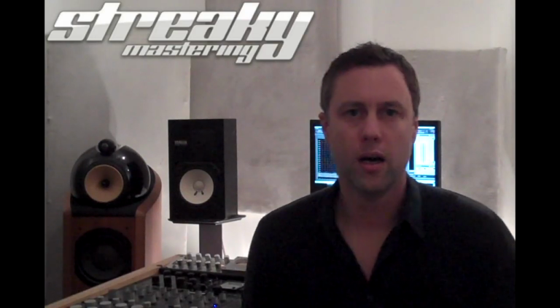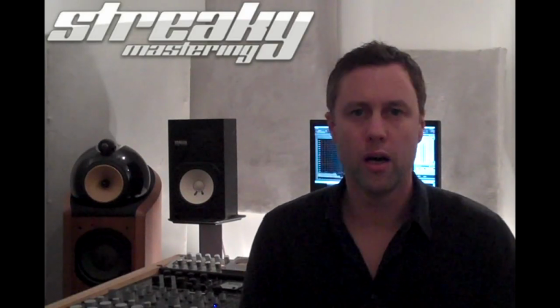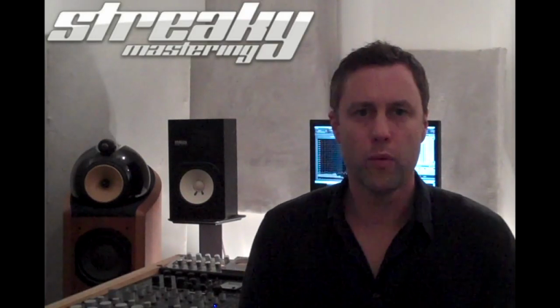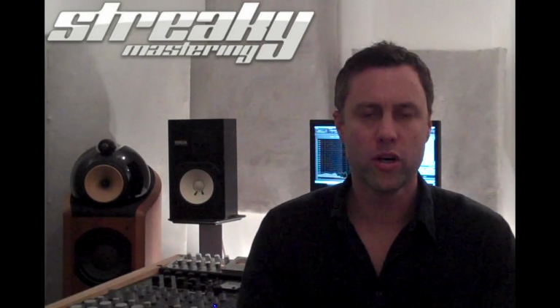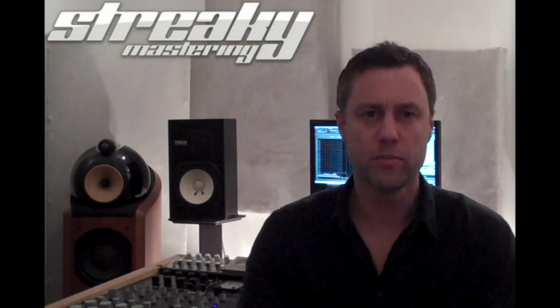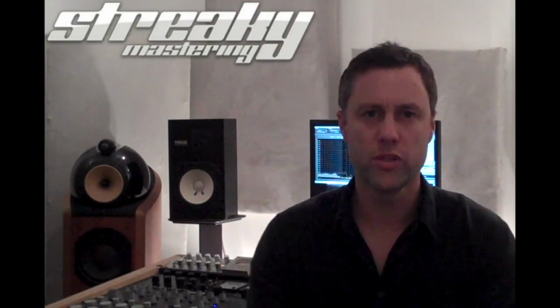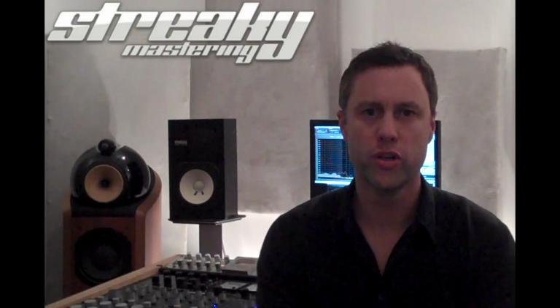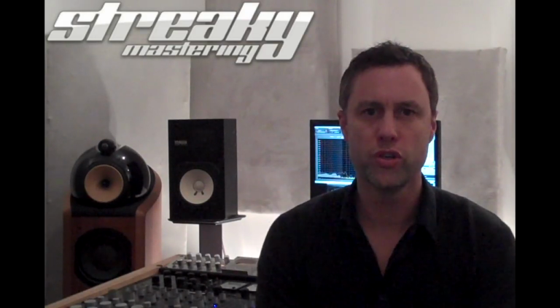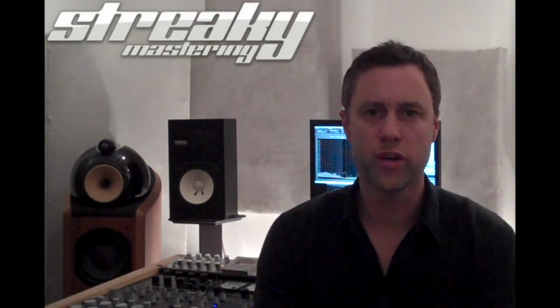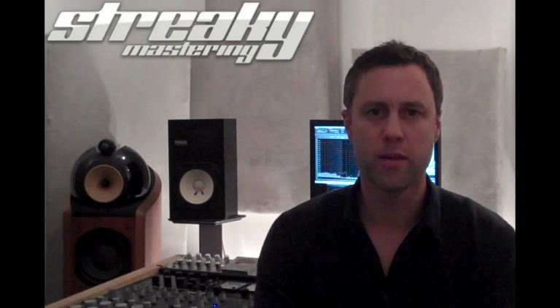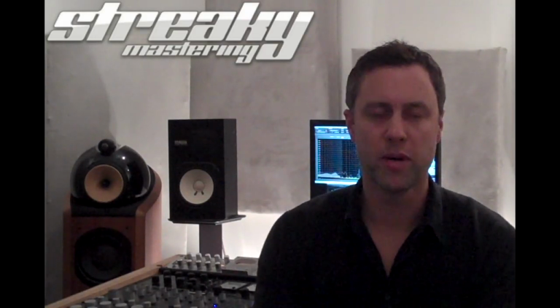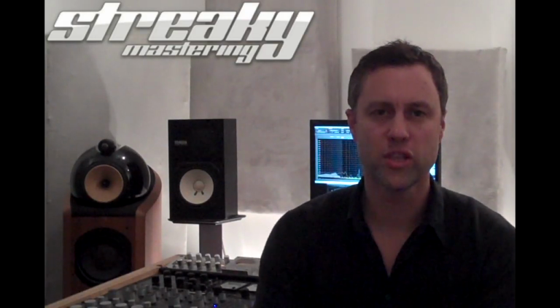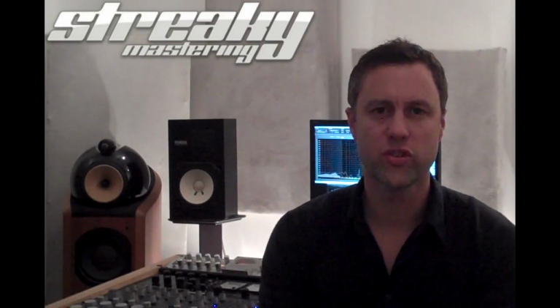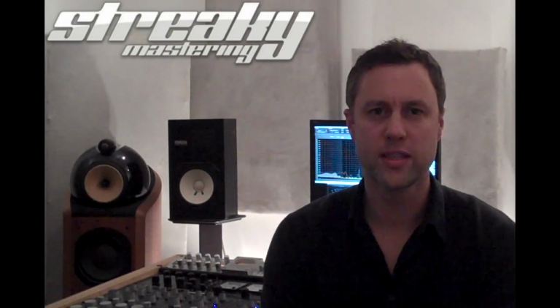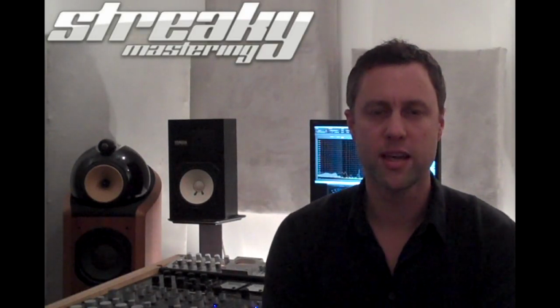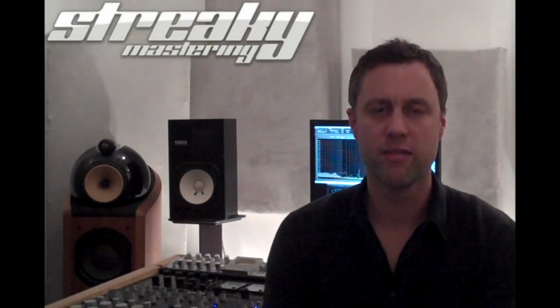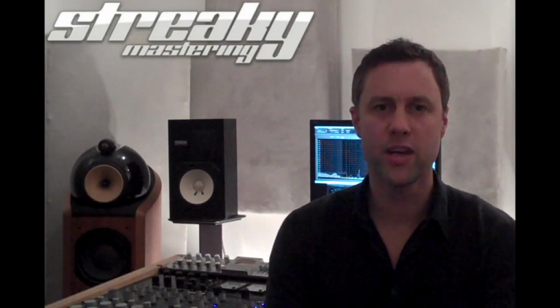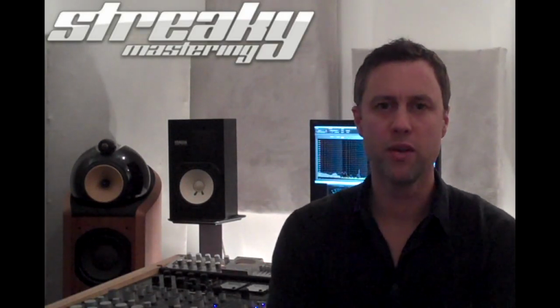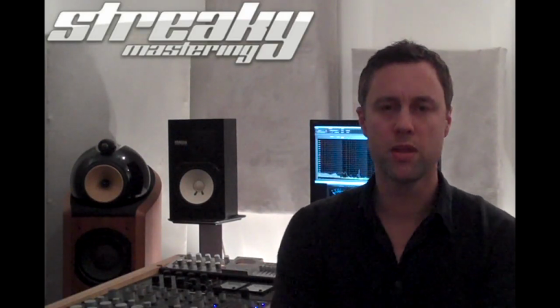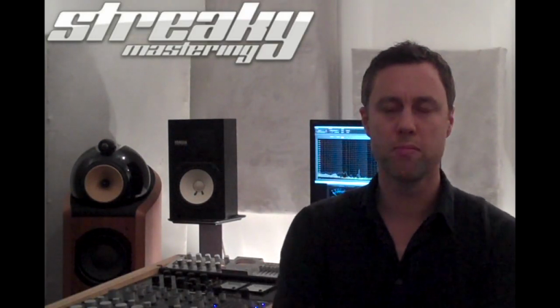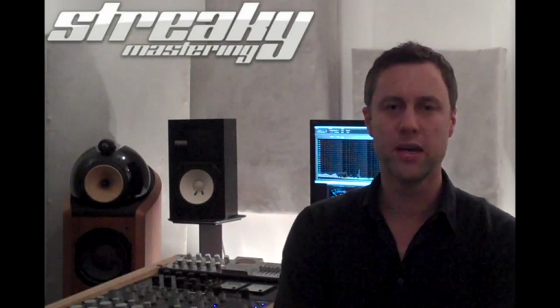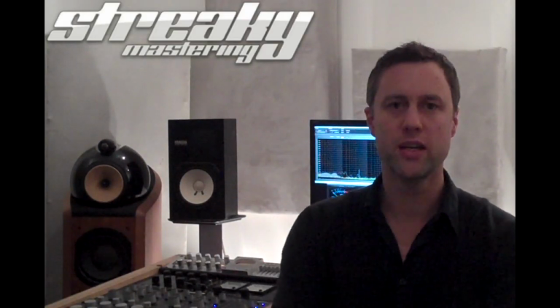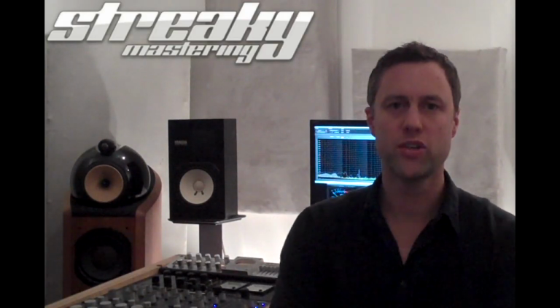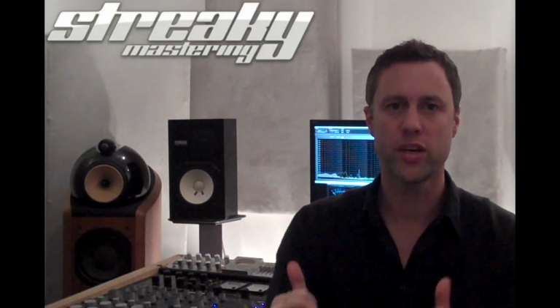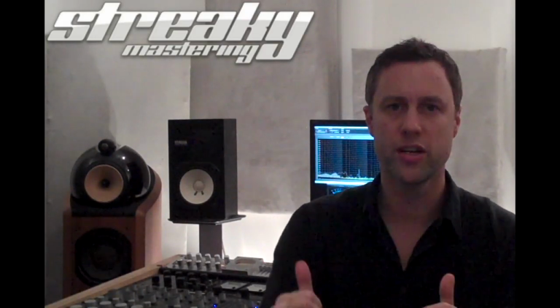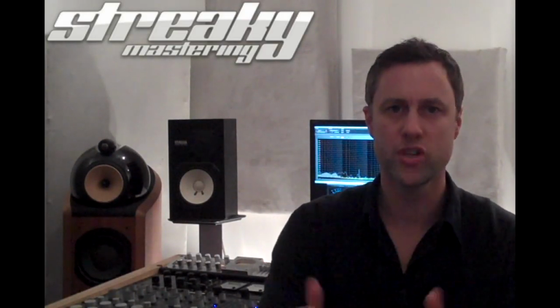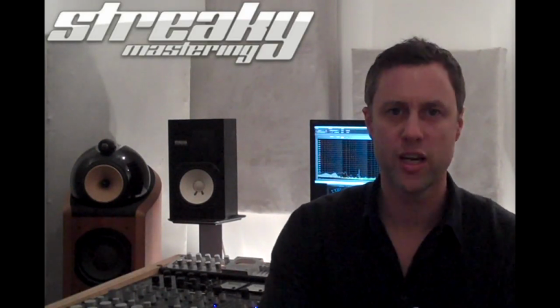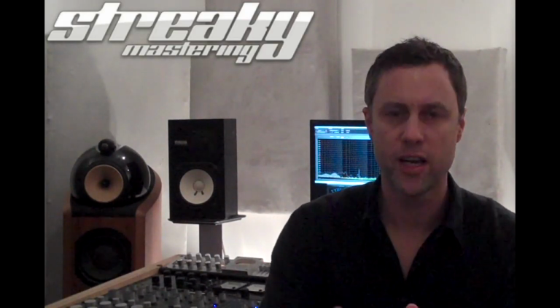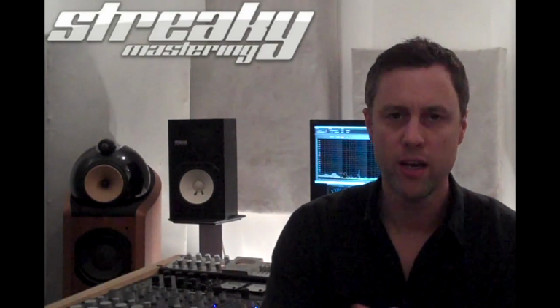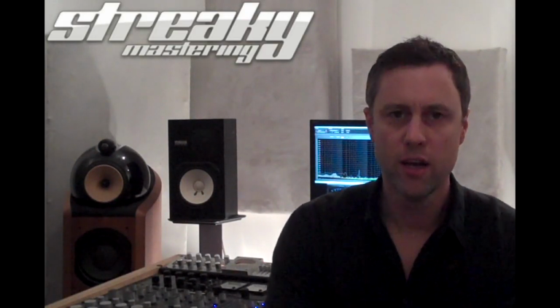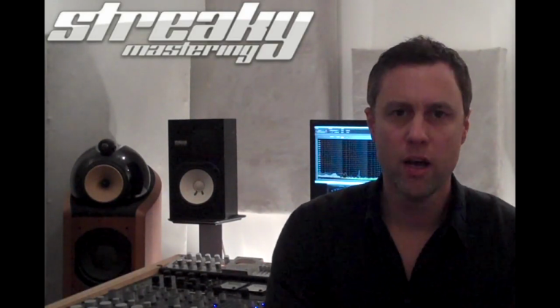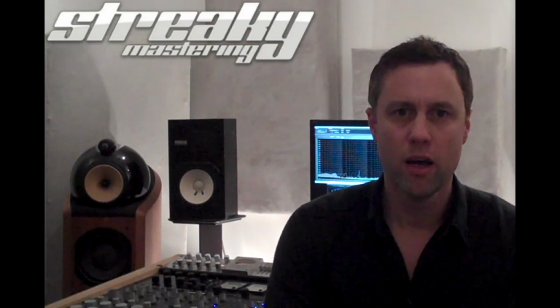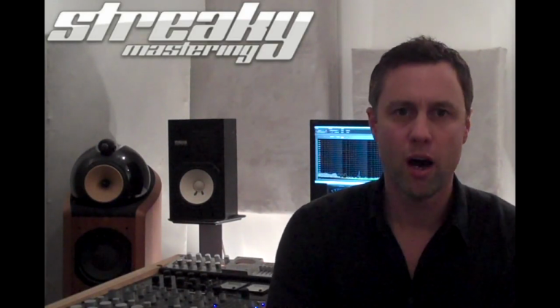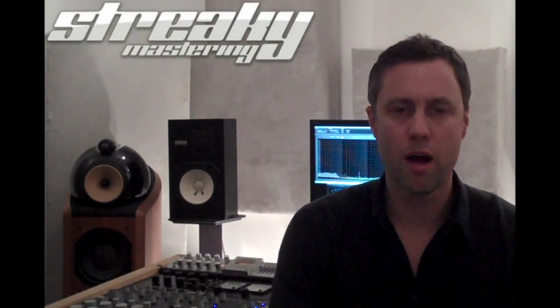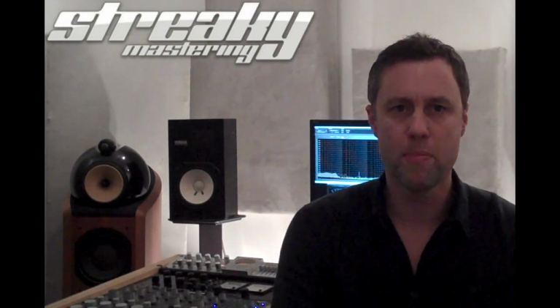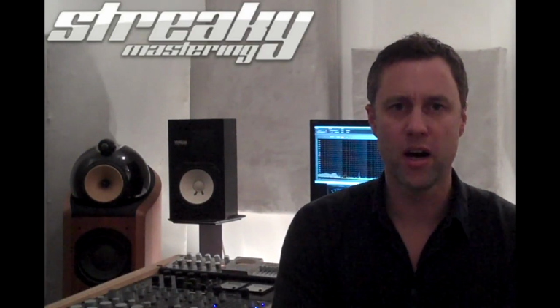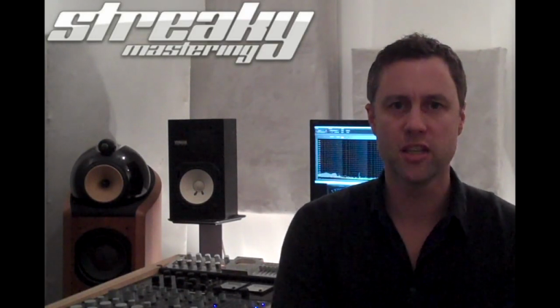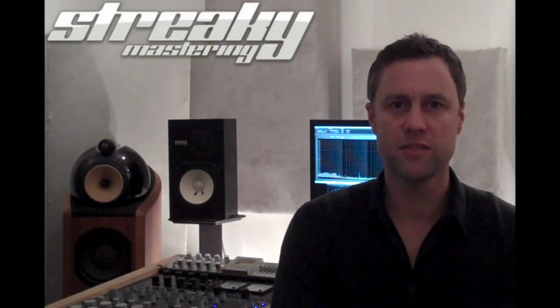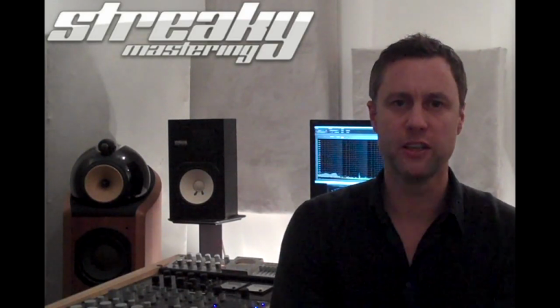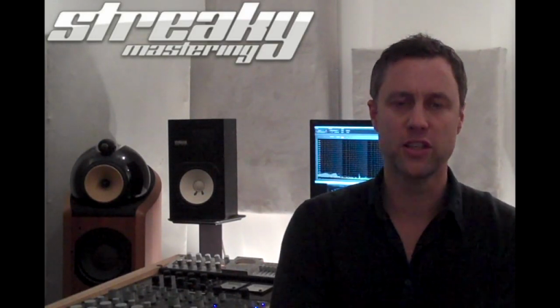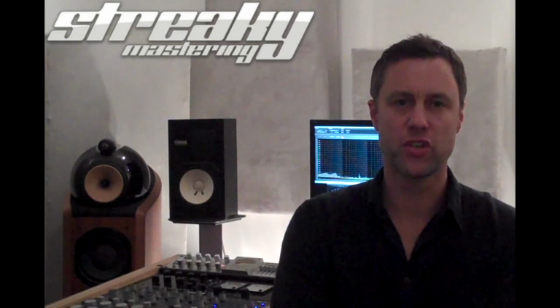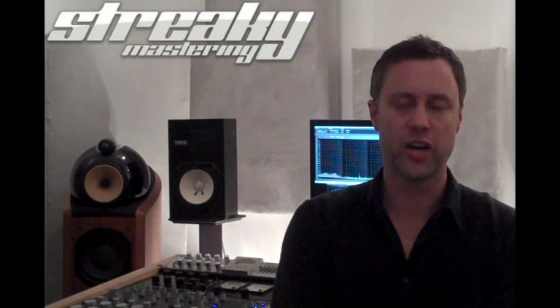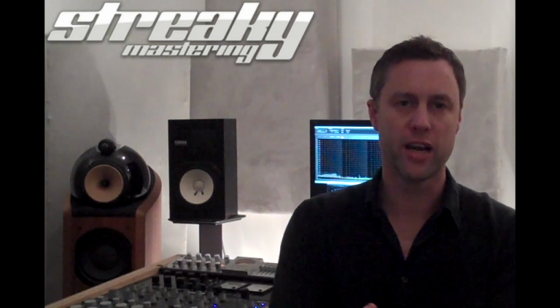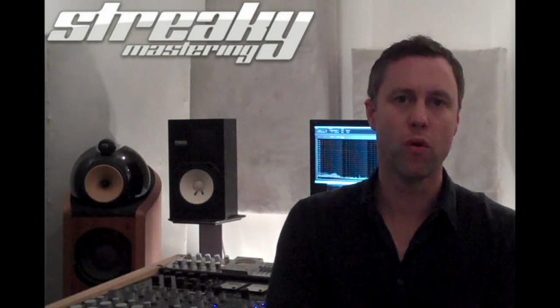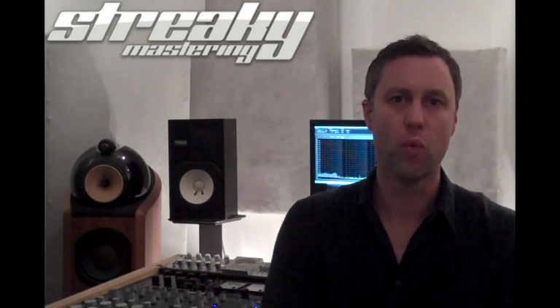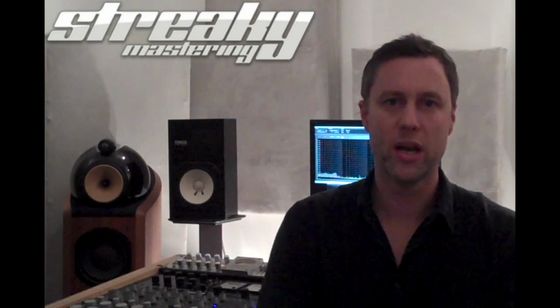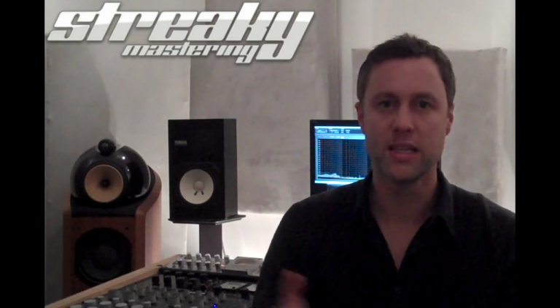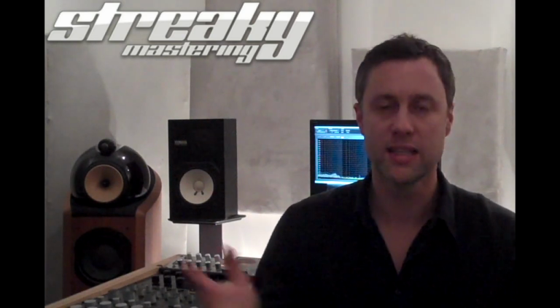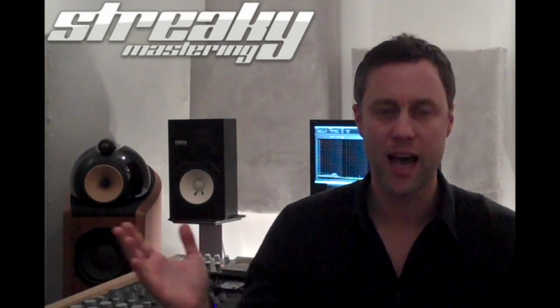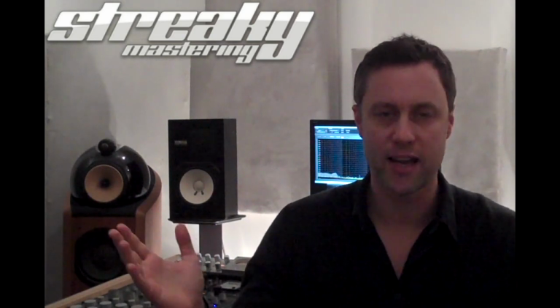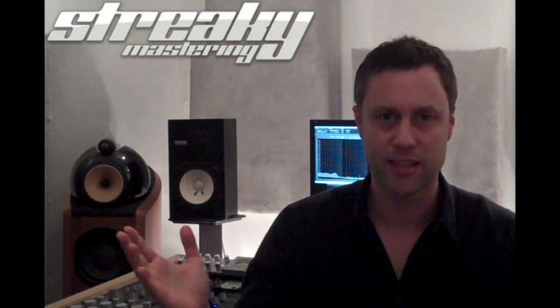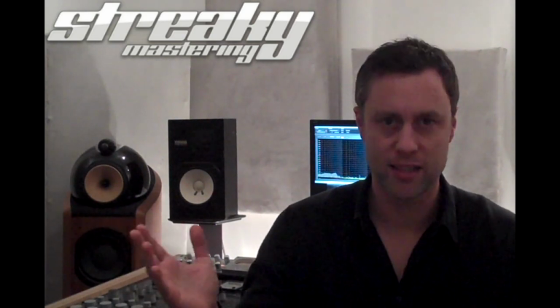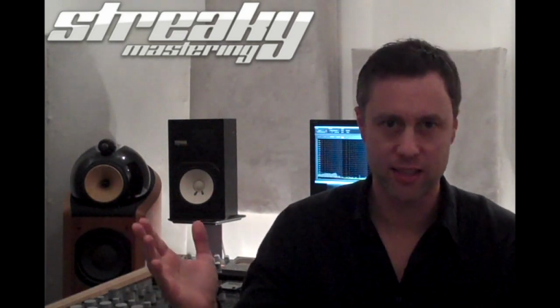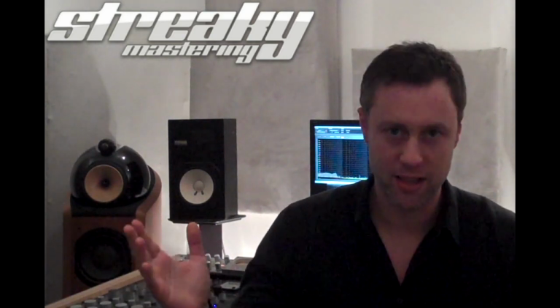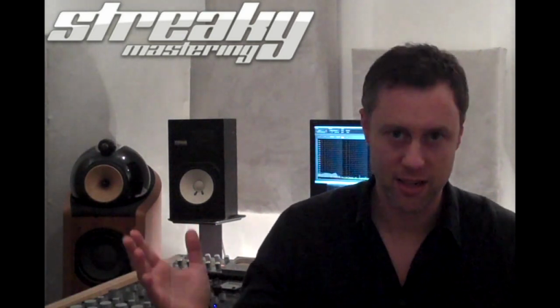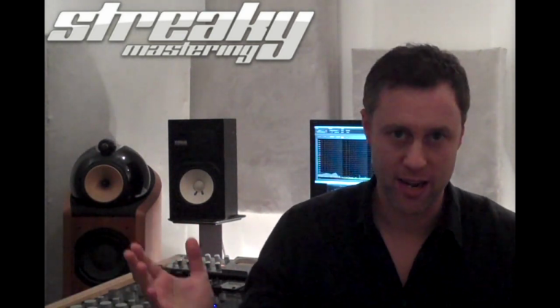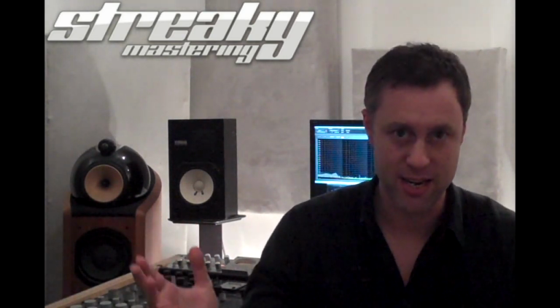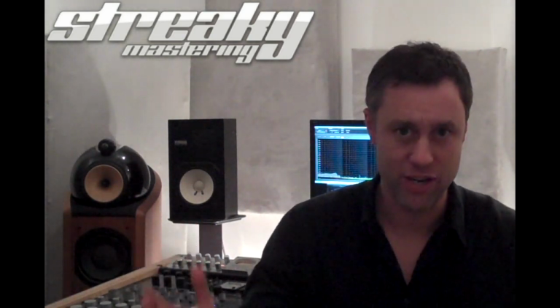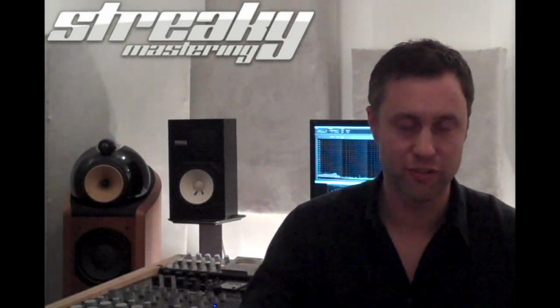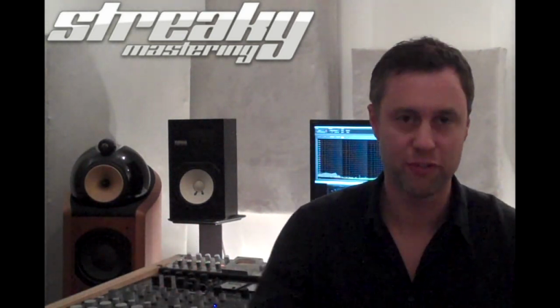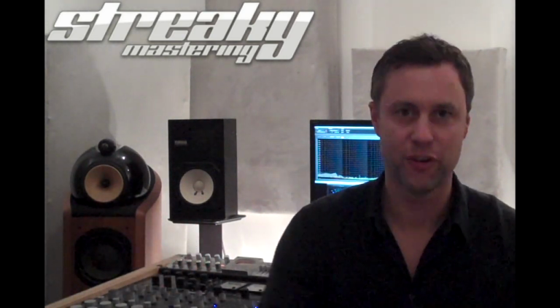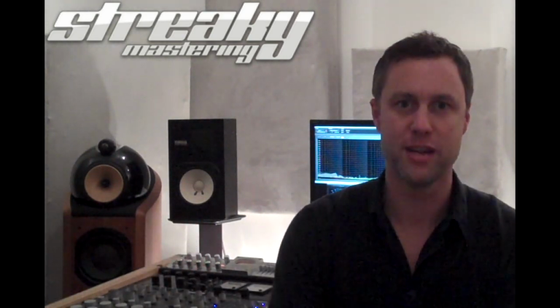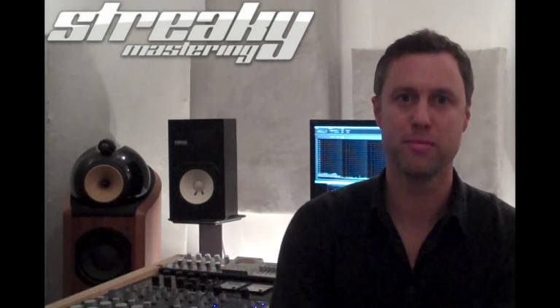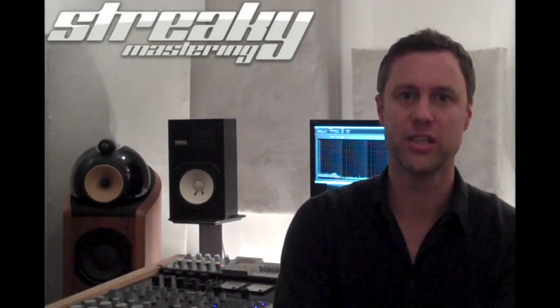Hi, welcome to Streaky Mastering TV with me, Streaky G. High pass filtering — when is that any good for anybody?